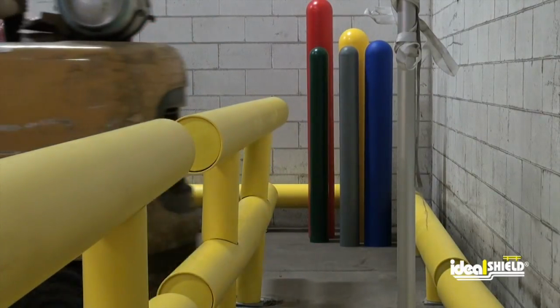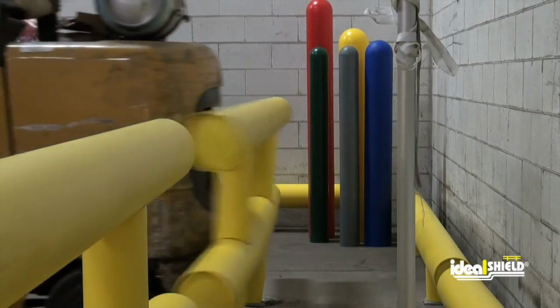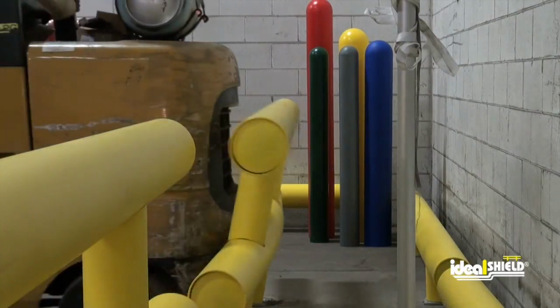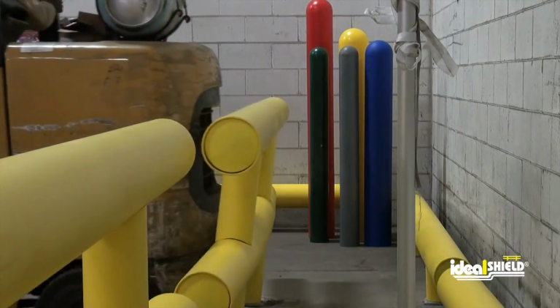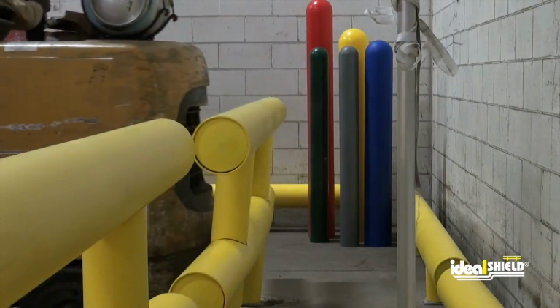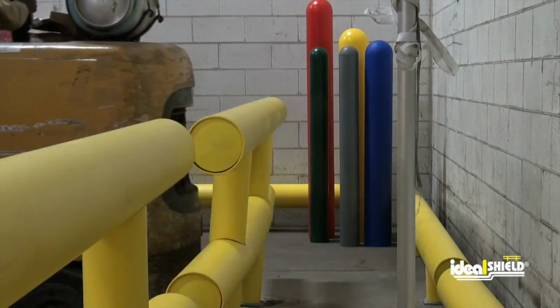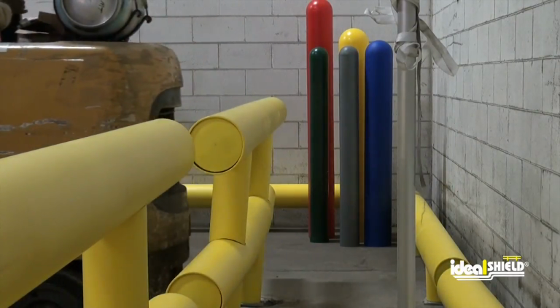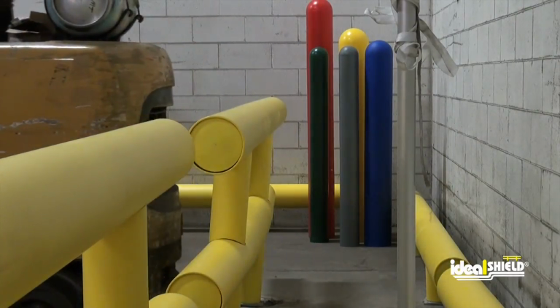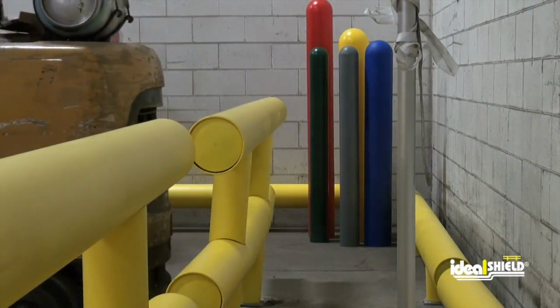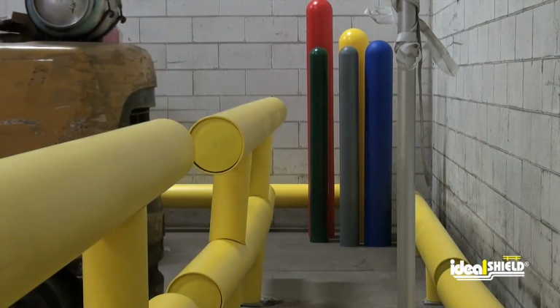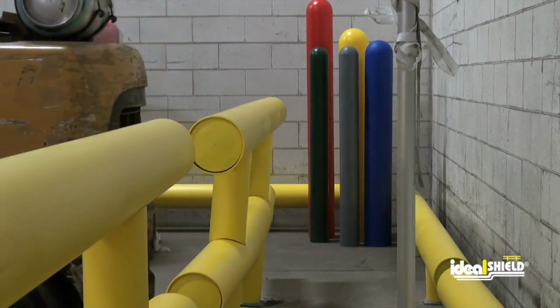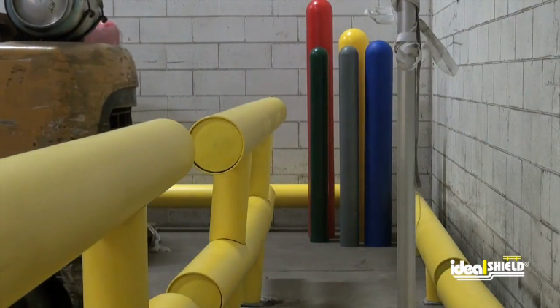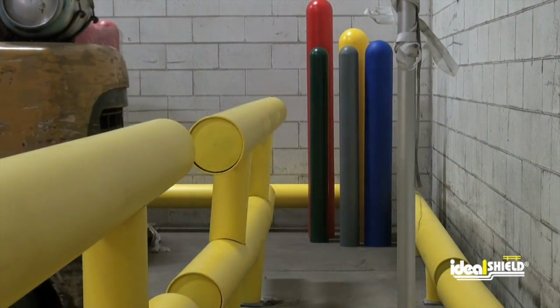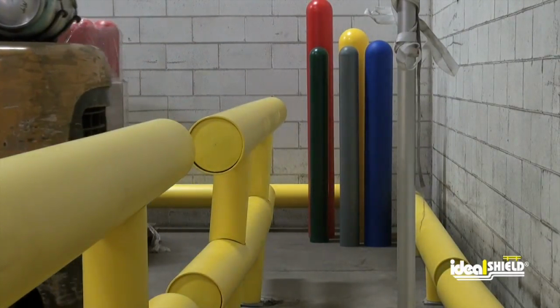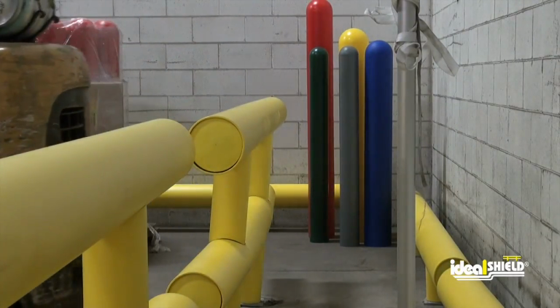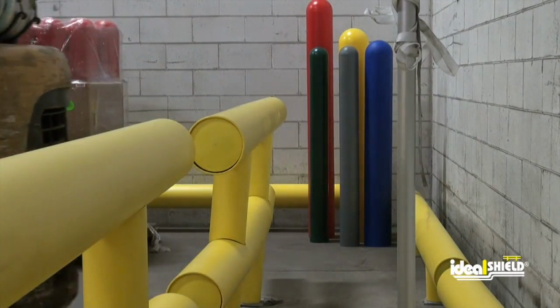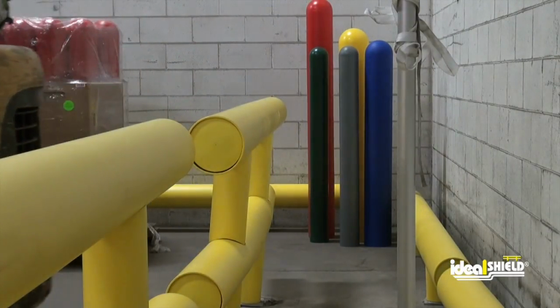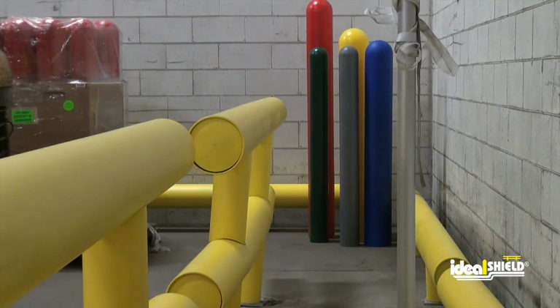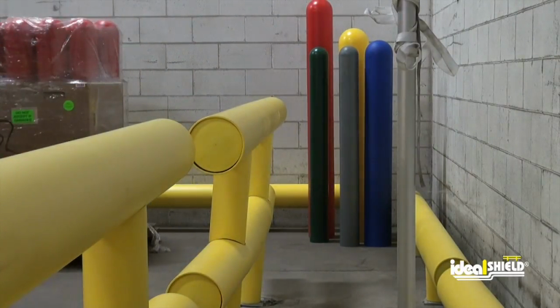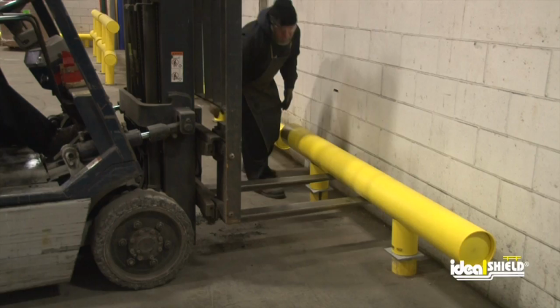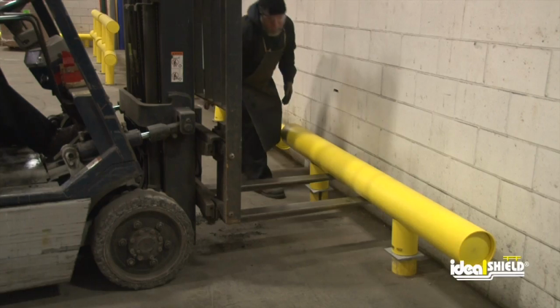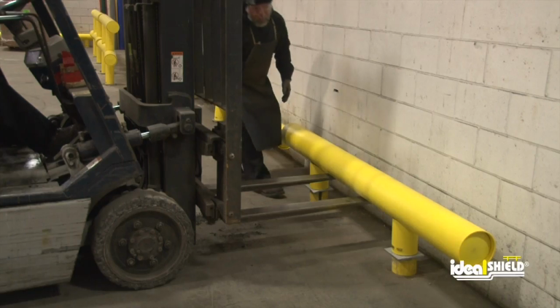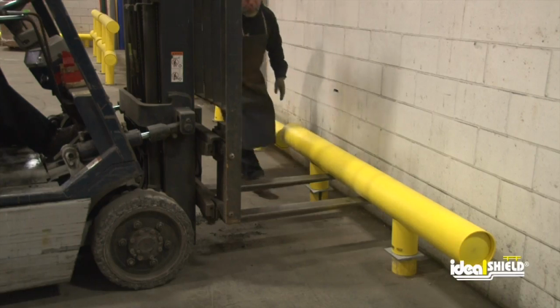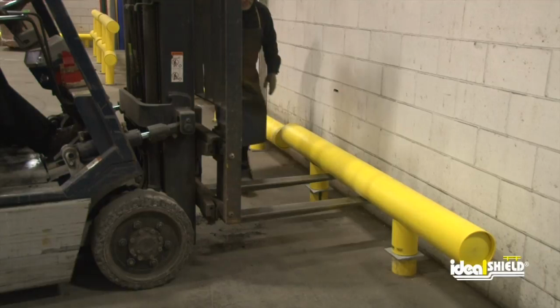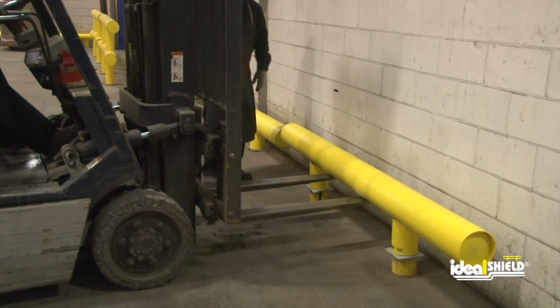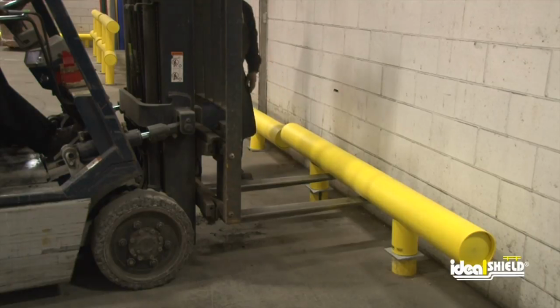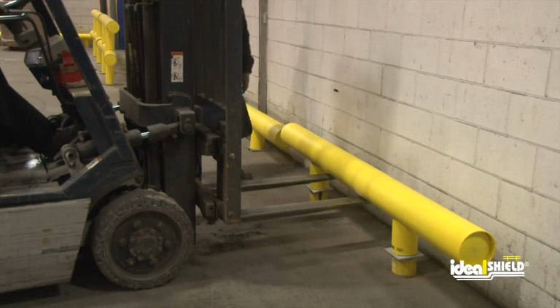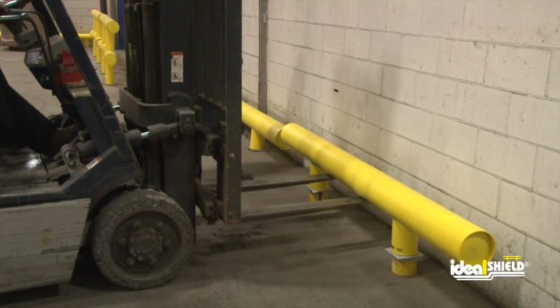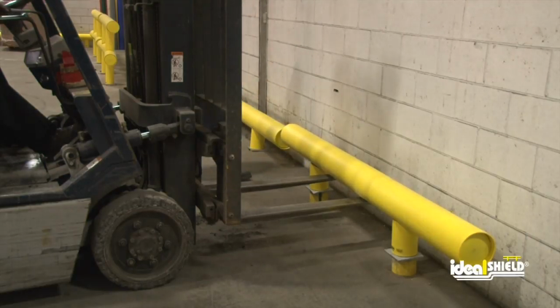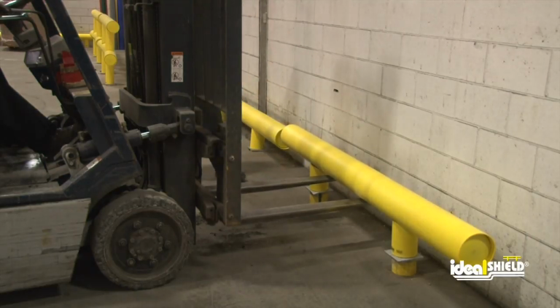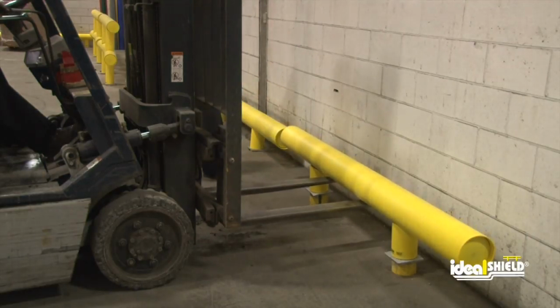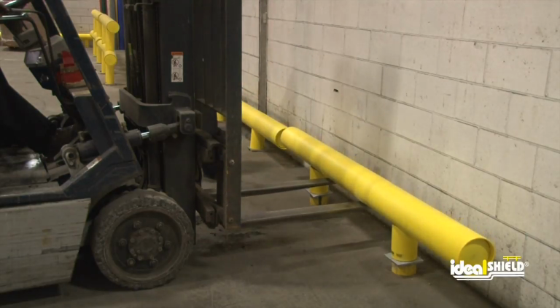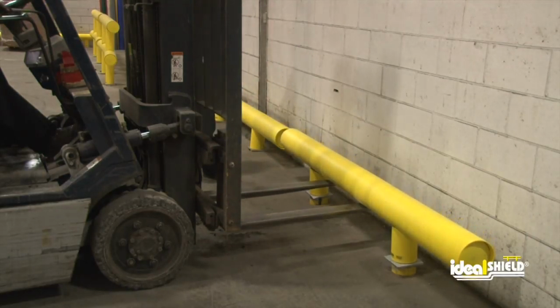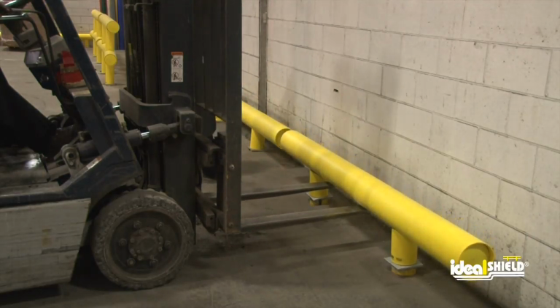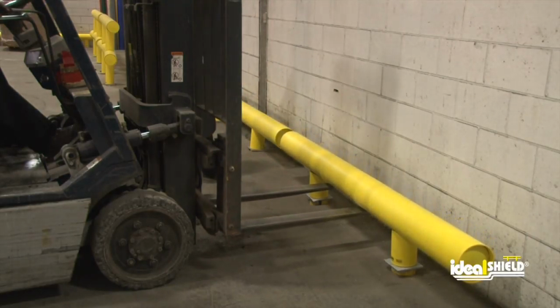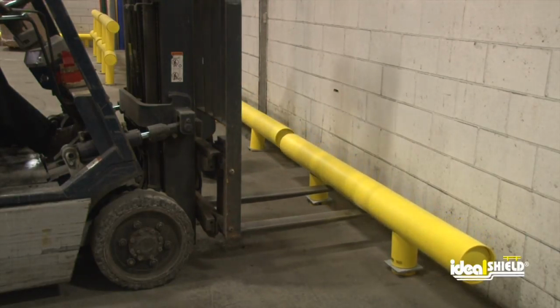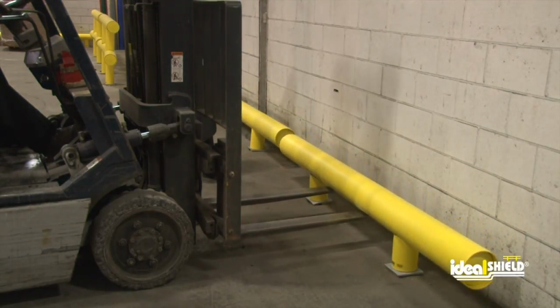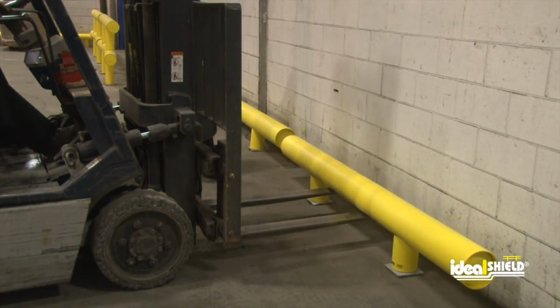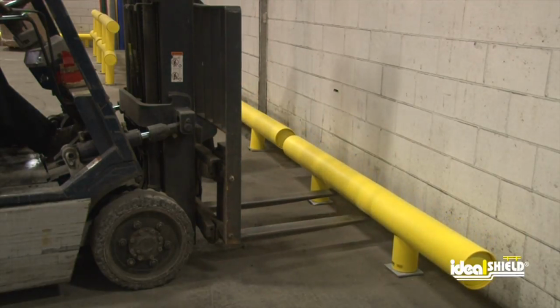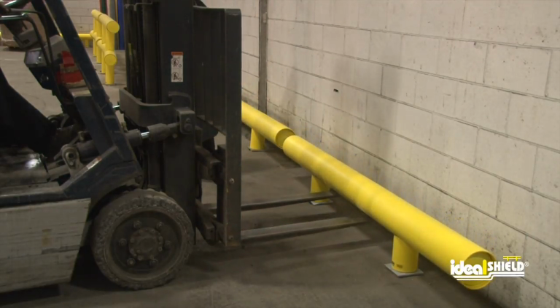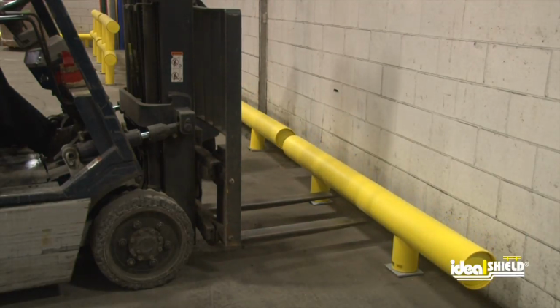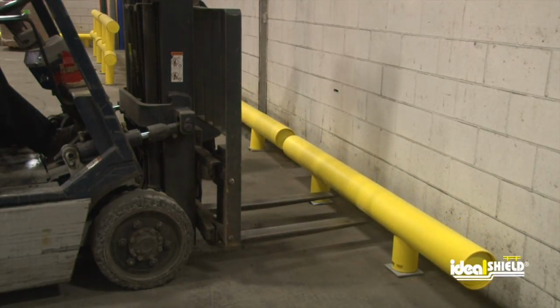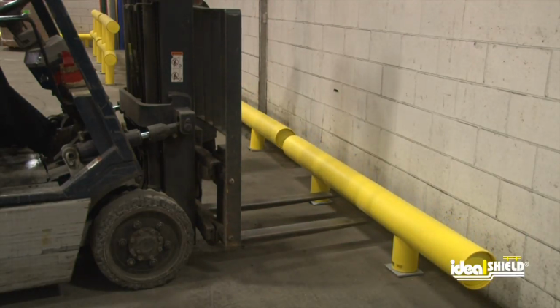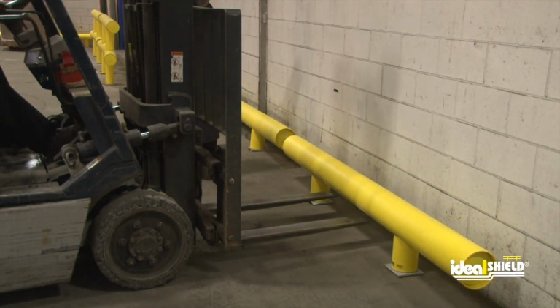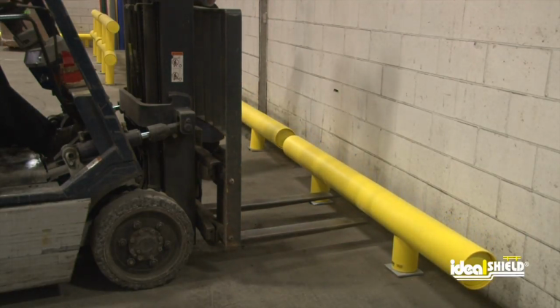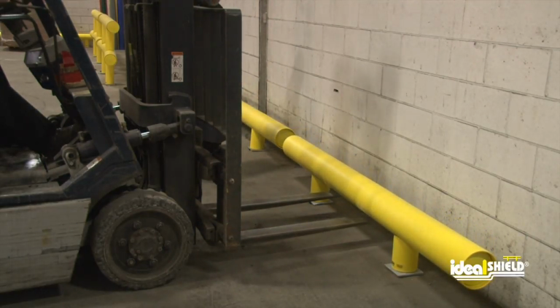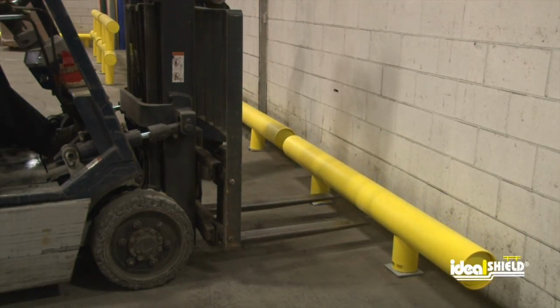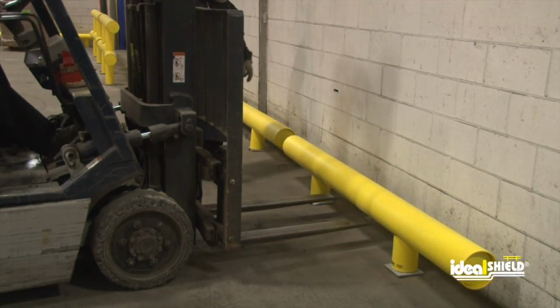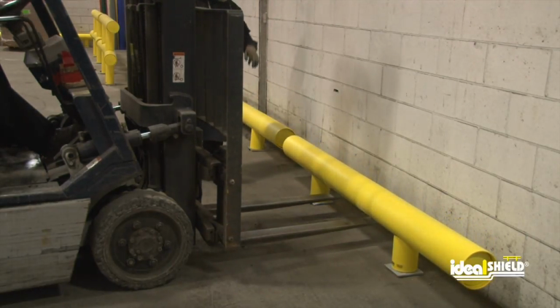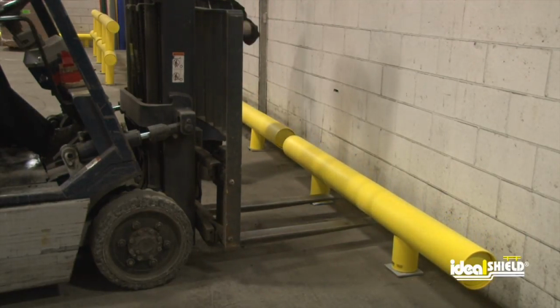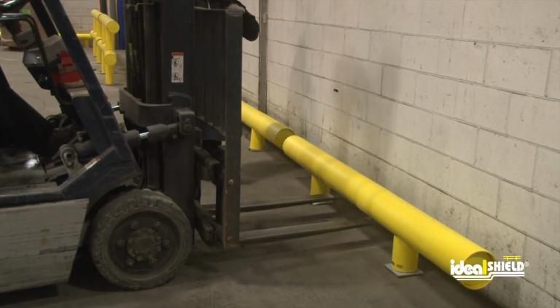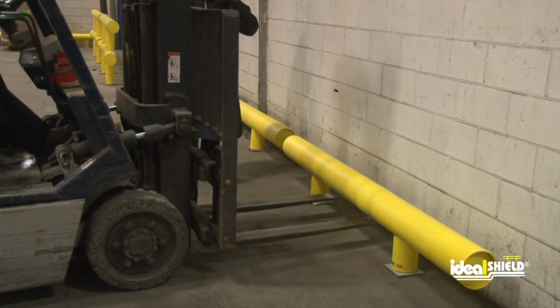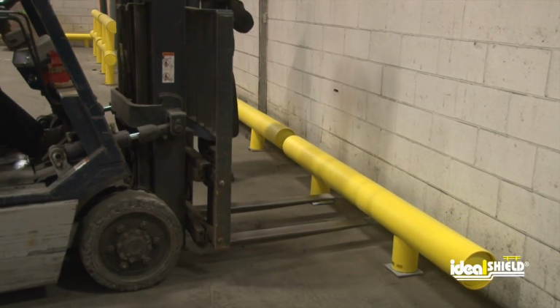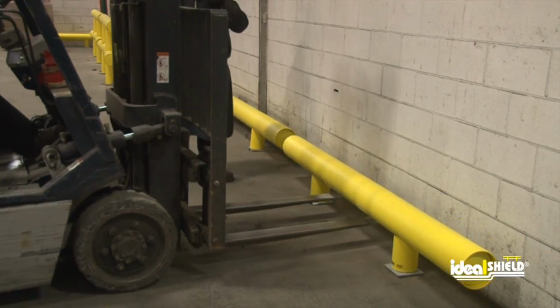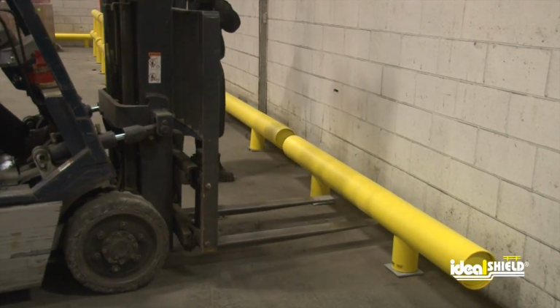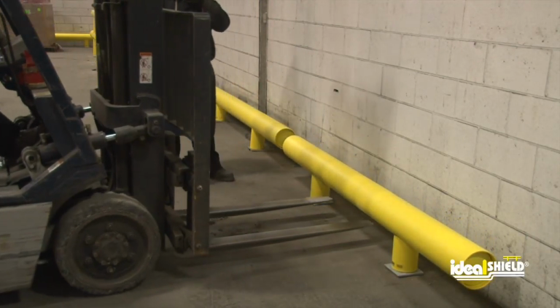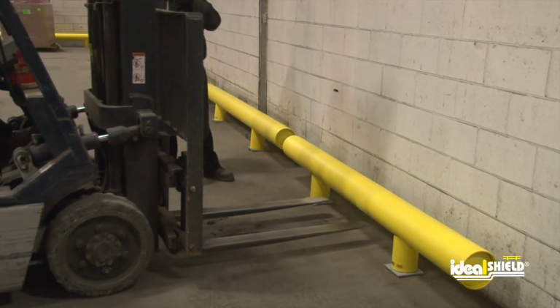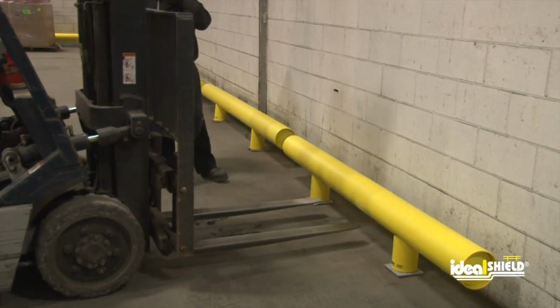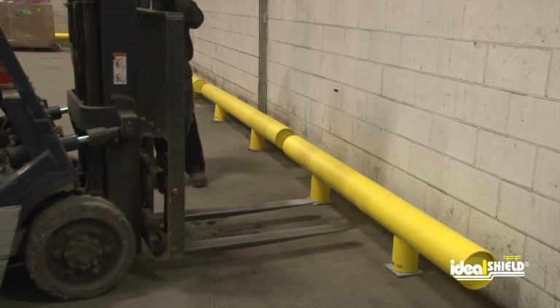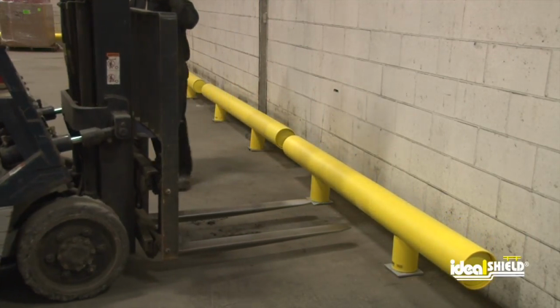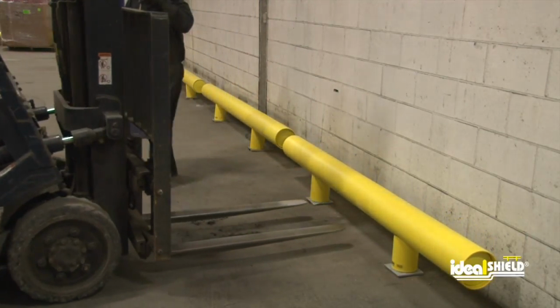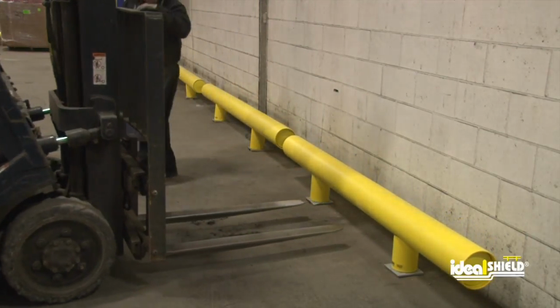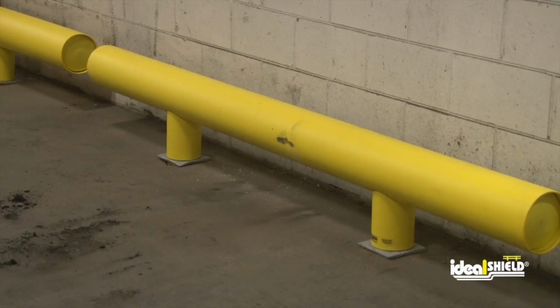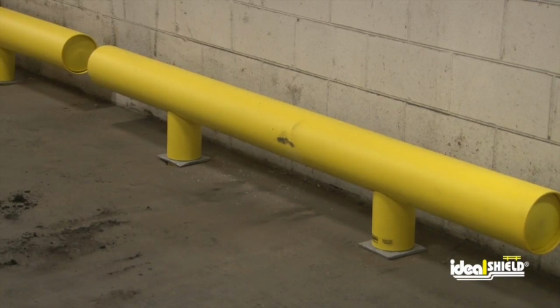Because of its strength, Ideal Shield's guardrail can be installed within 6 inches of walls or equipment, saving valuable floor space.